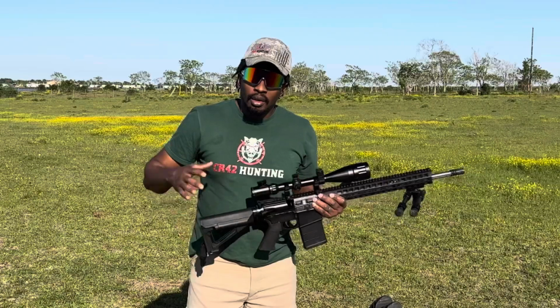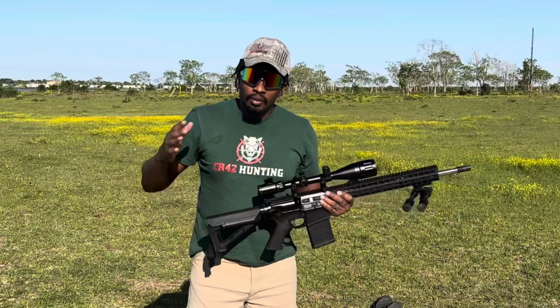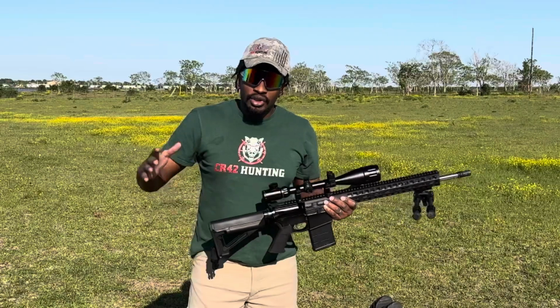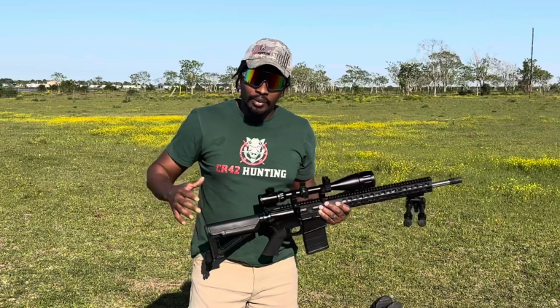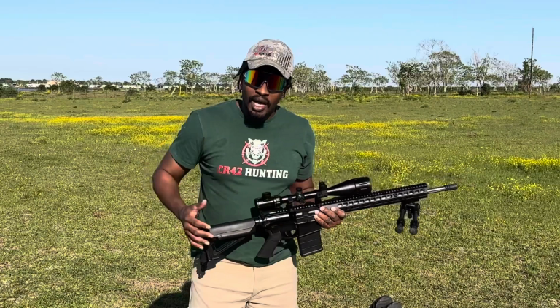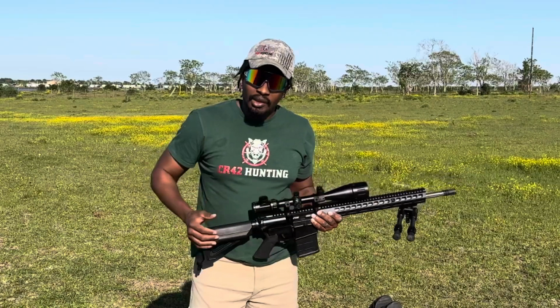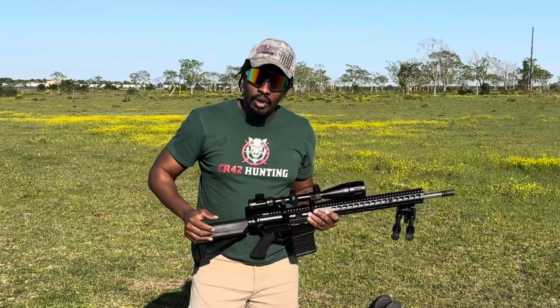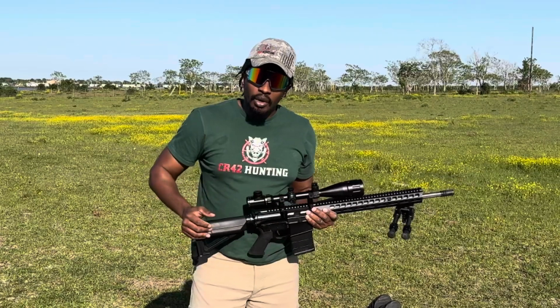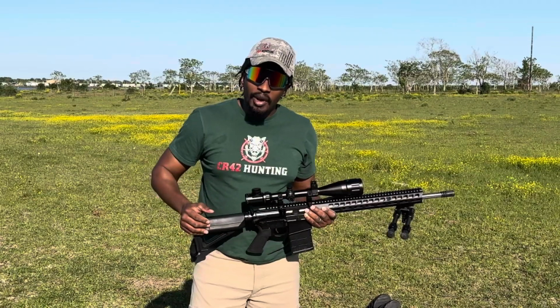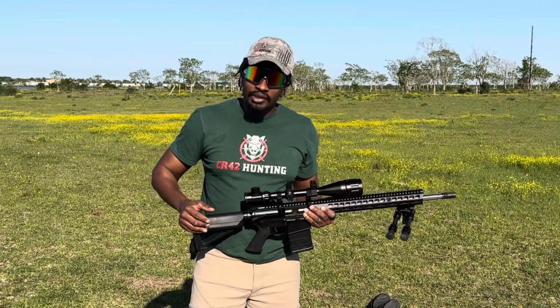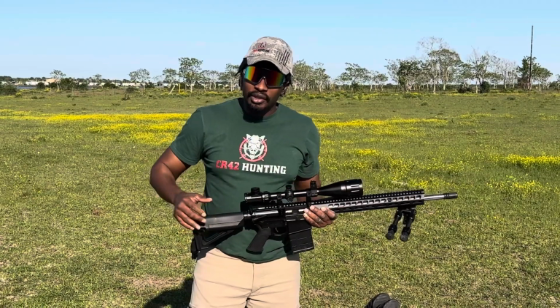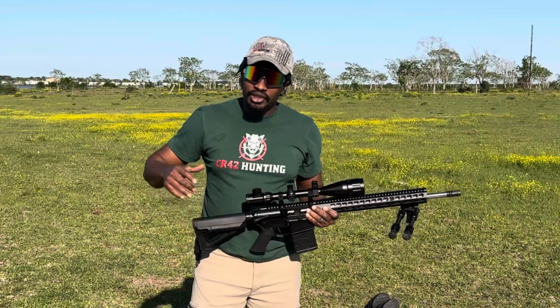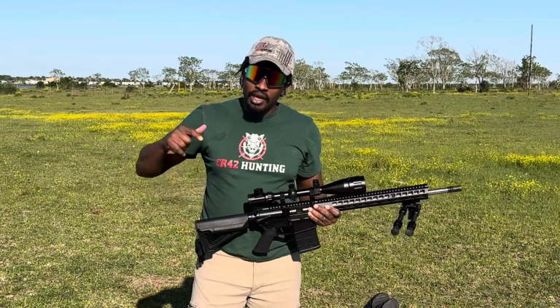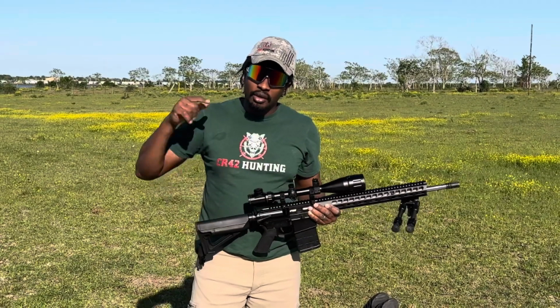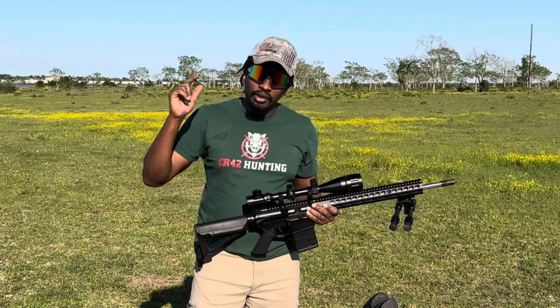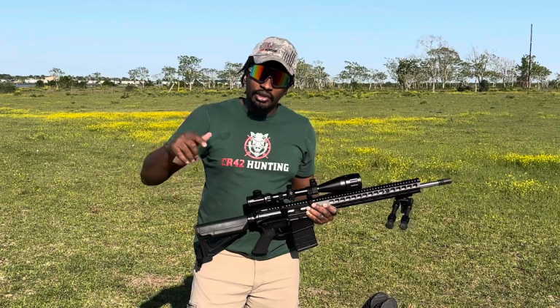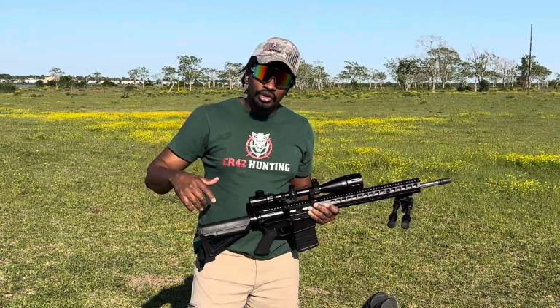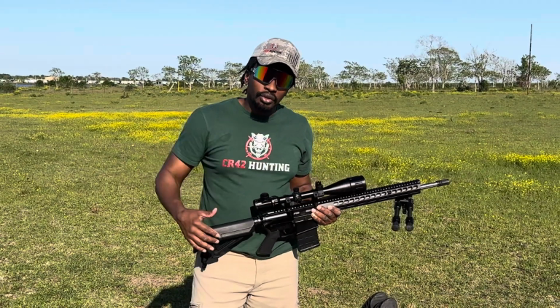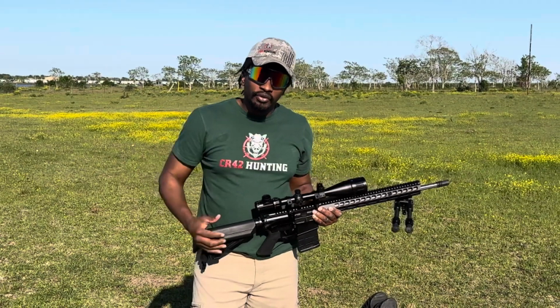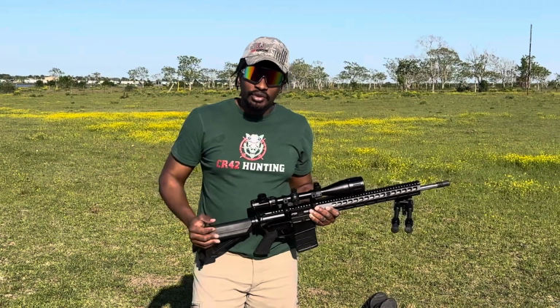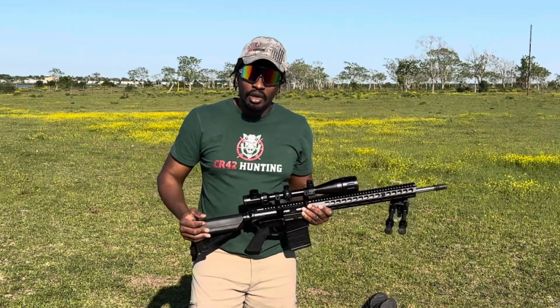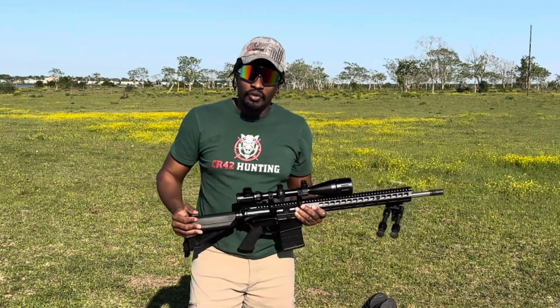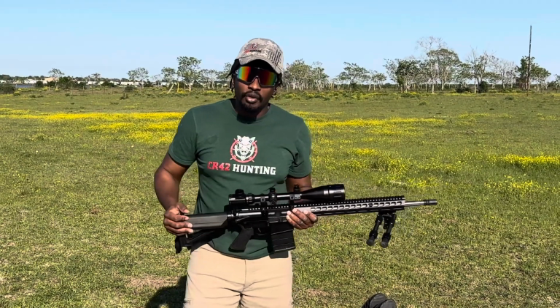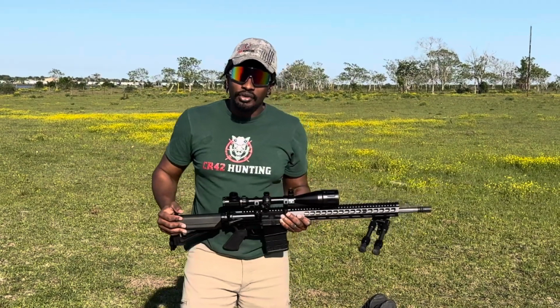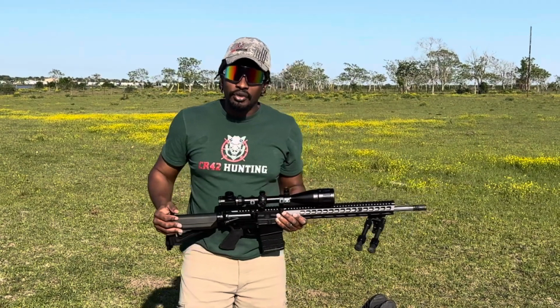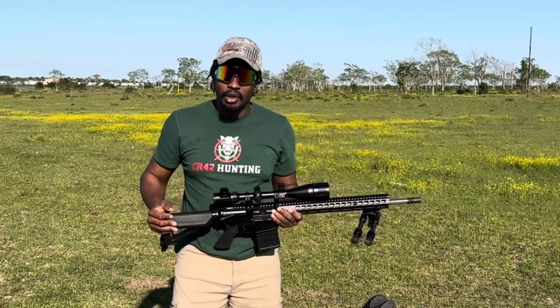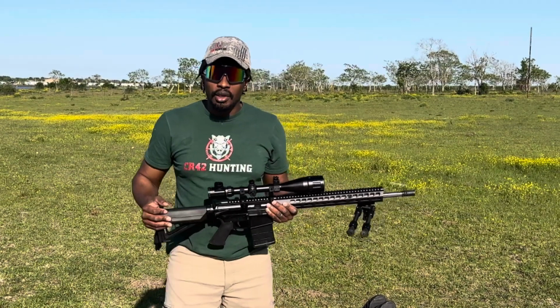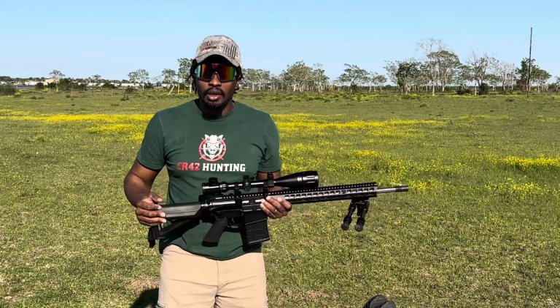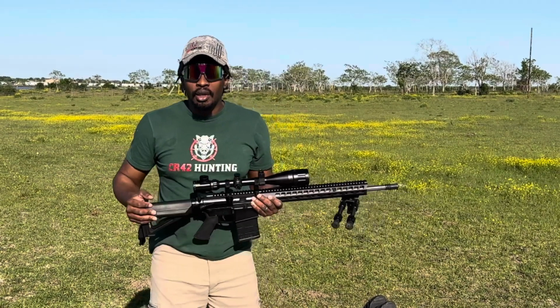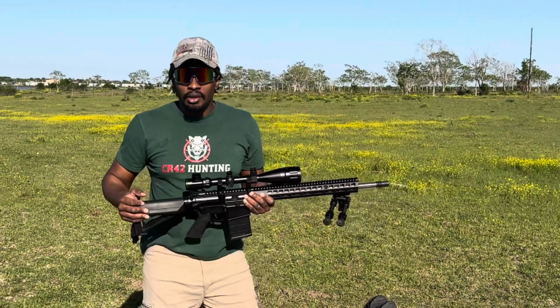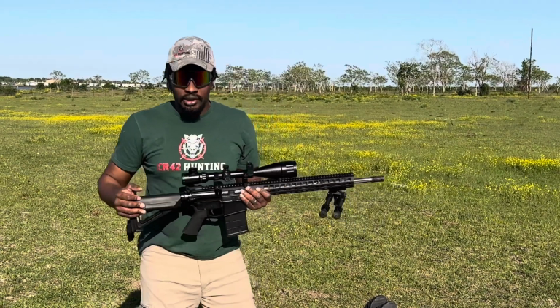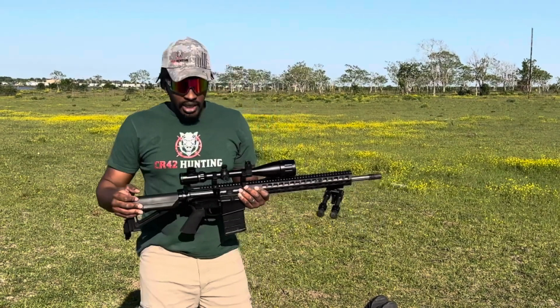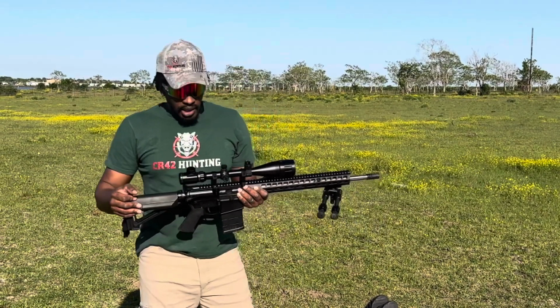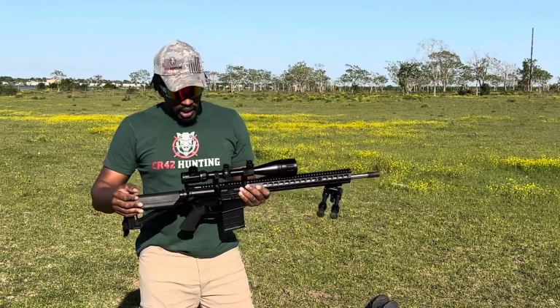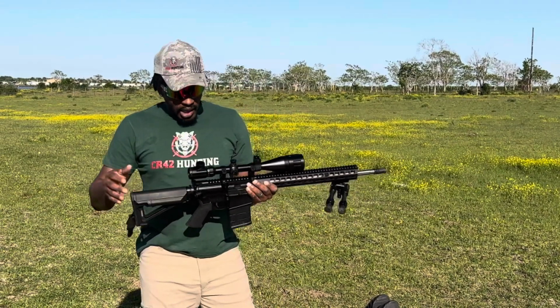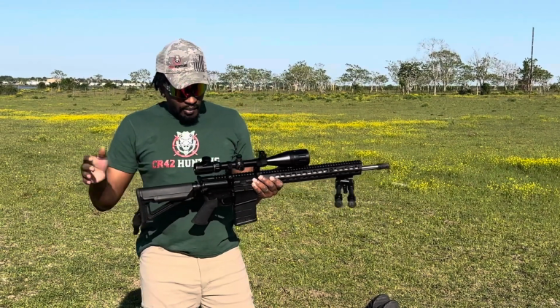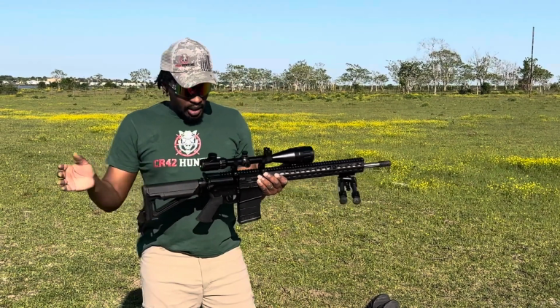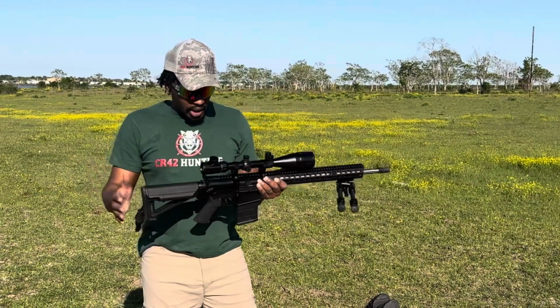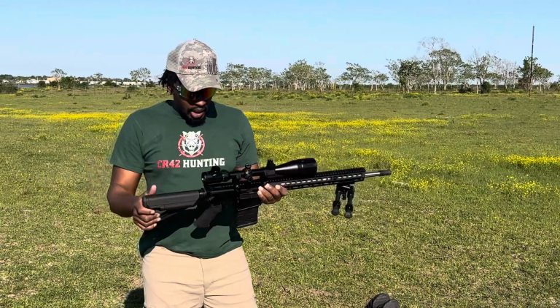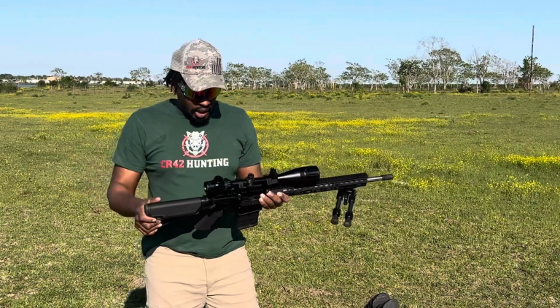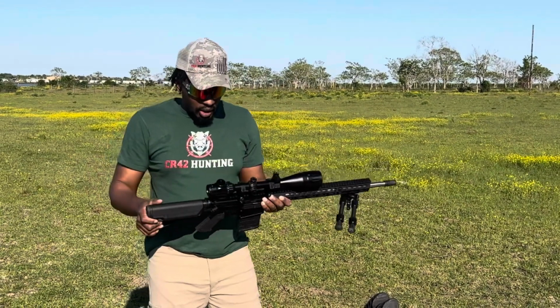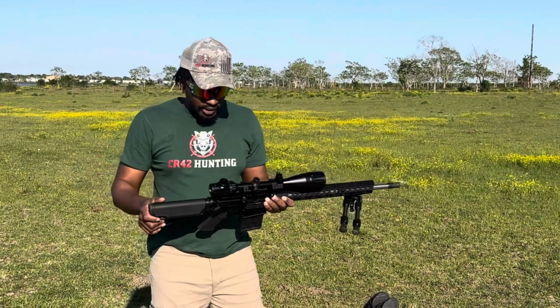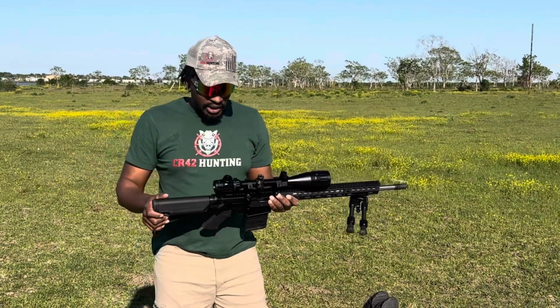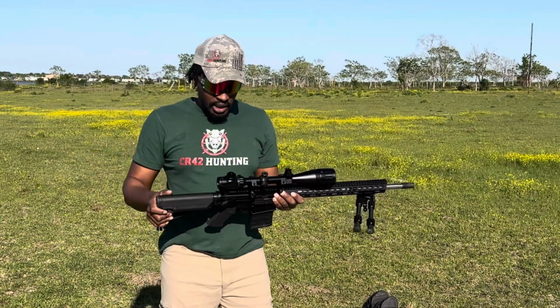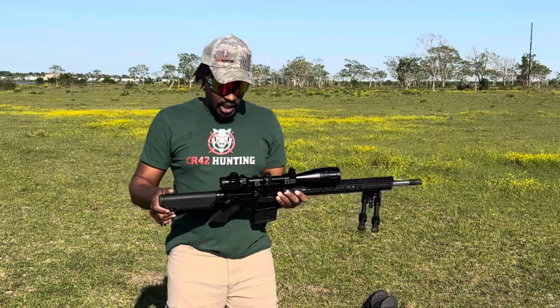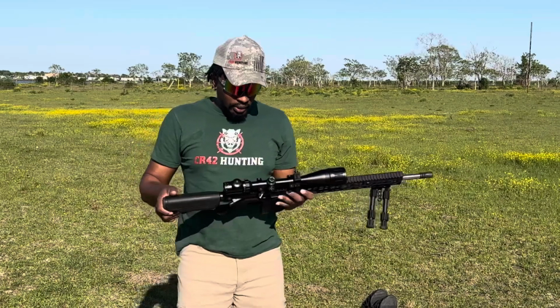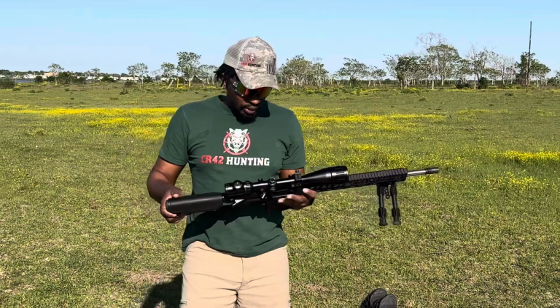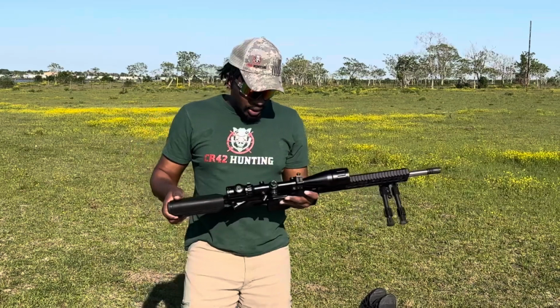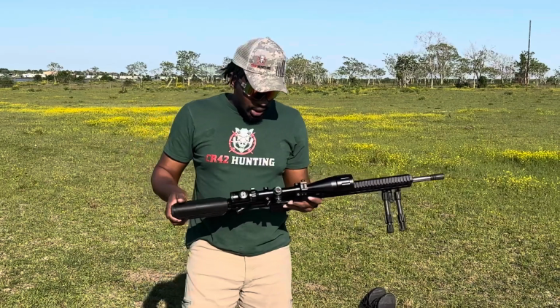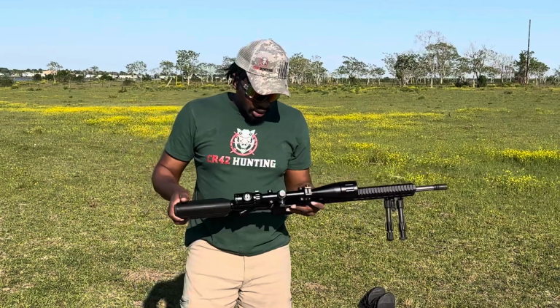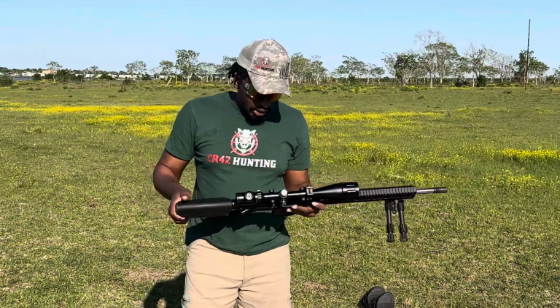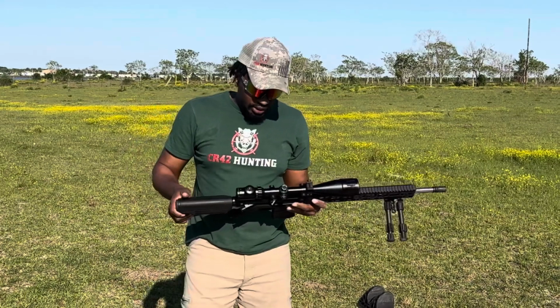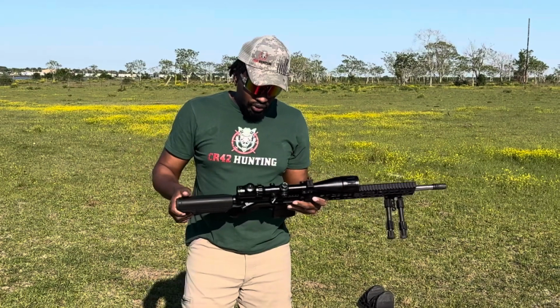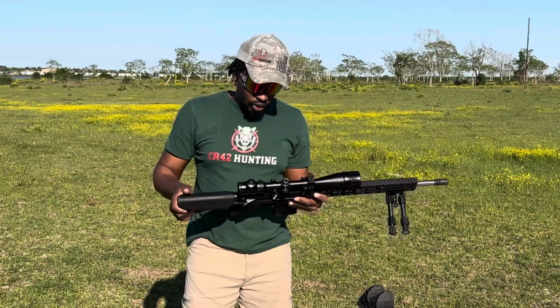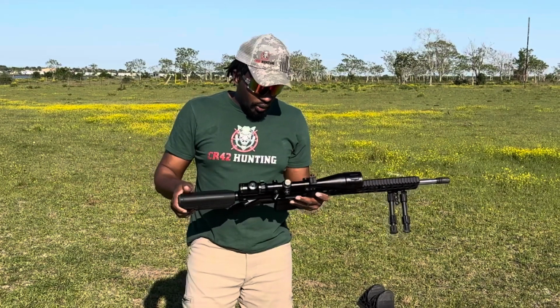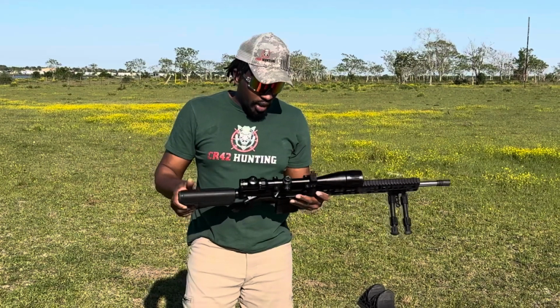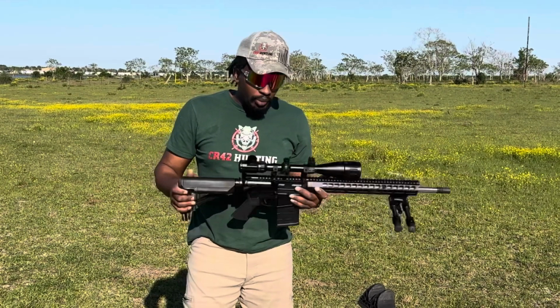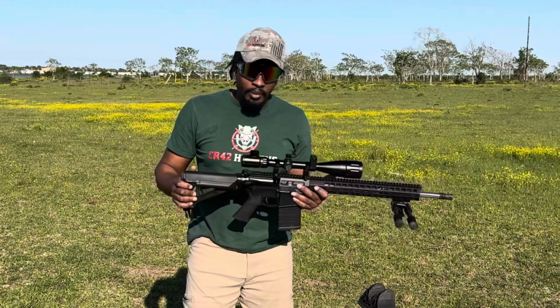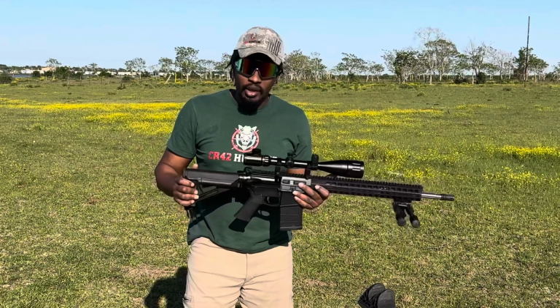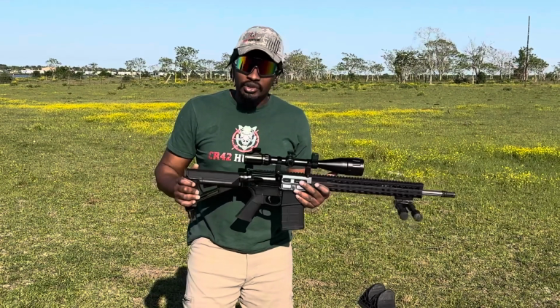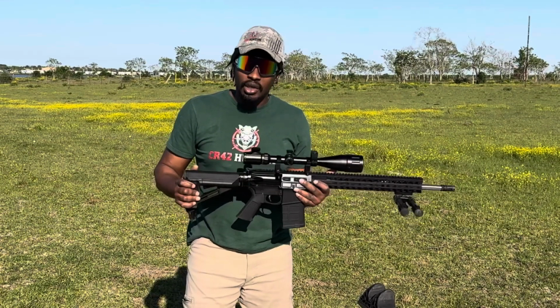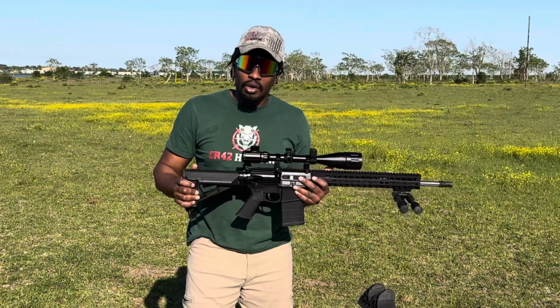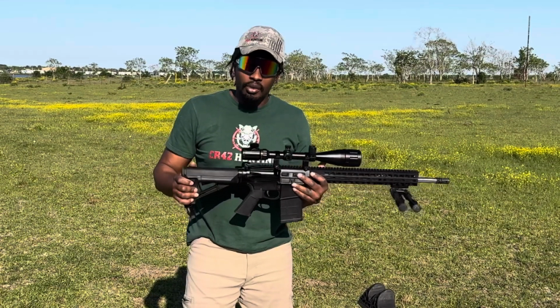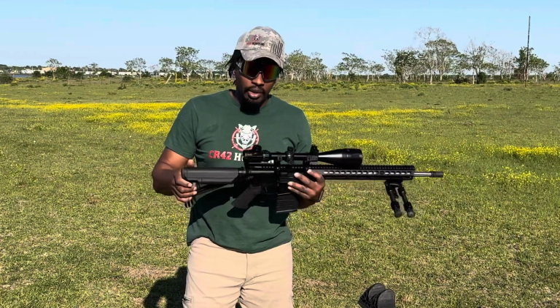What's up guys, welcome back to the channel. This is Junior from CR4200. Today I got my AR-10 out. This is a 308 Palmetto State Armory.